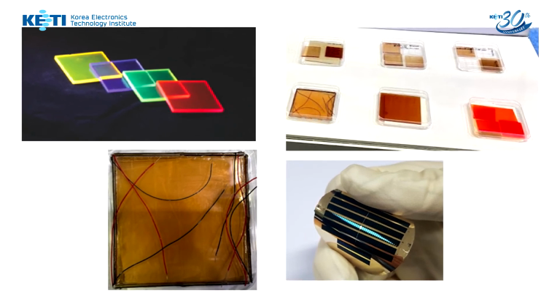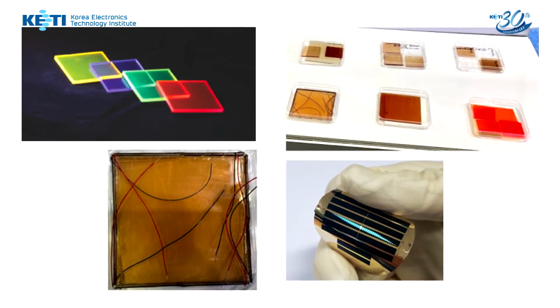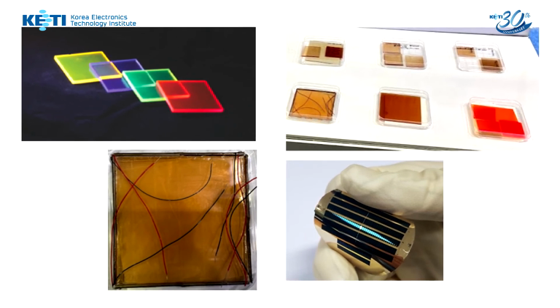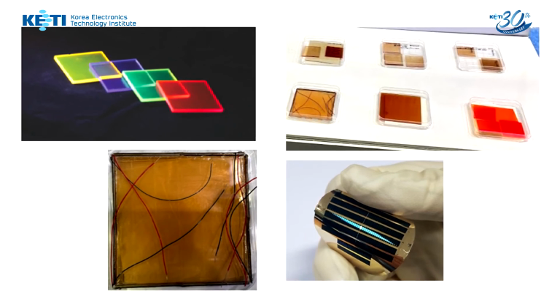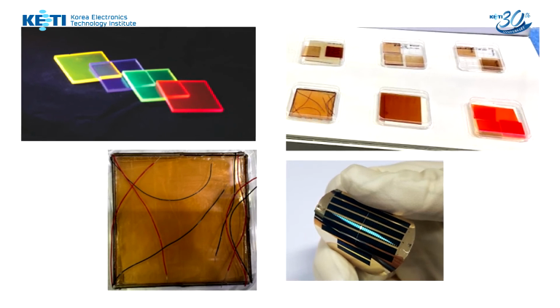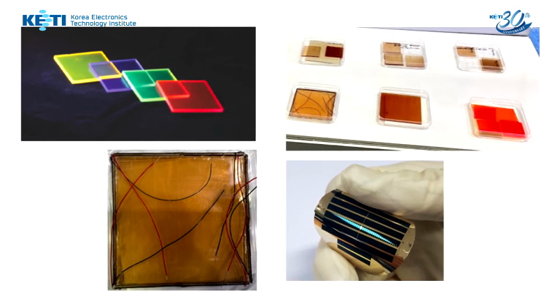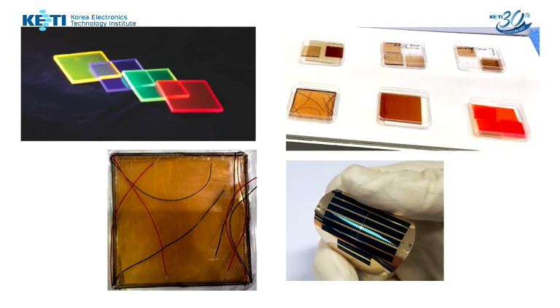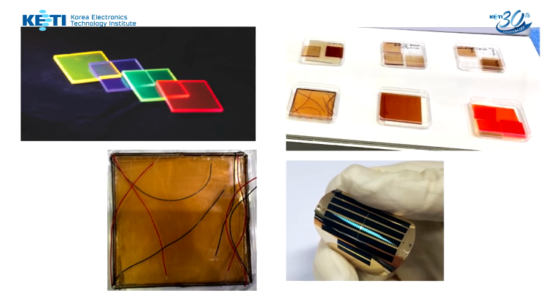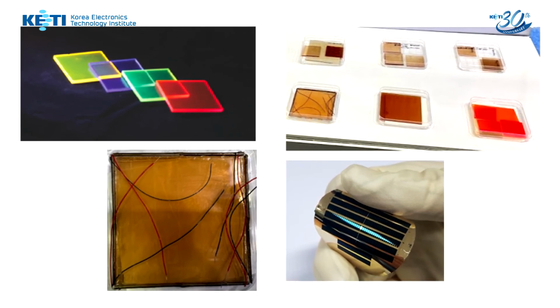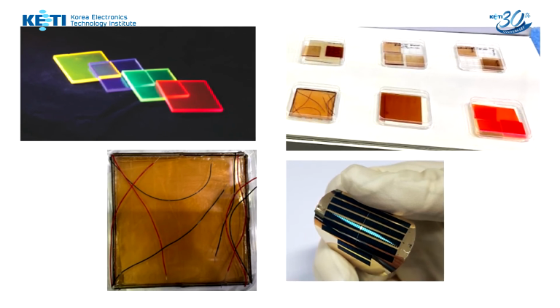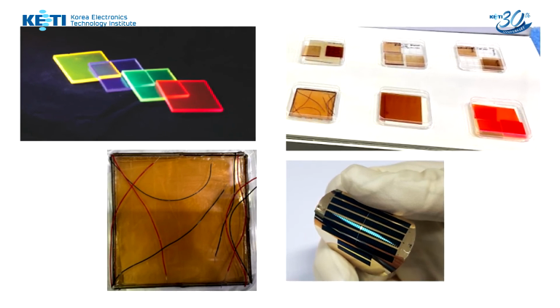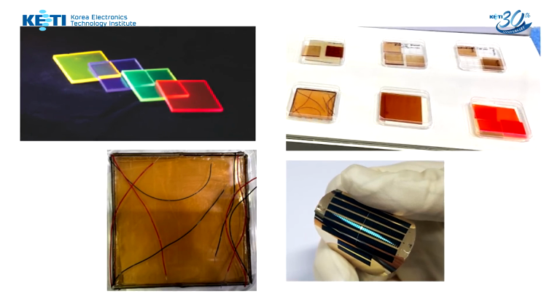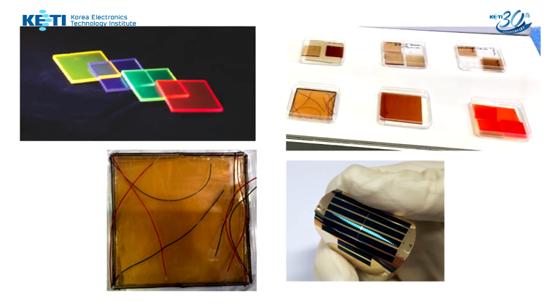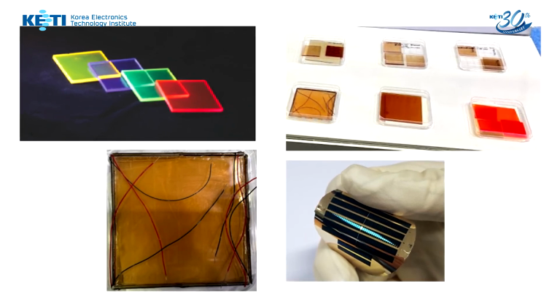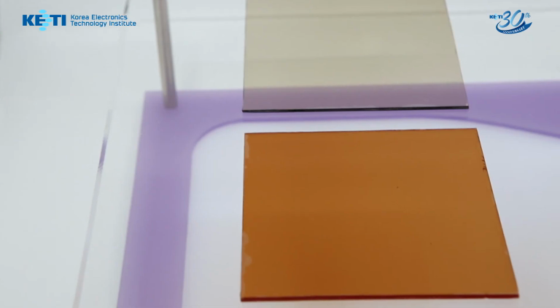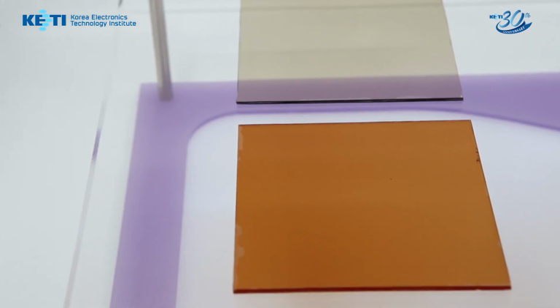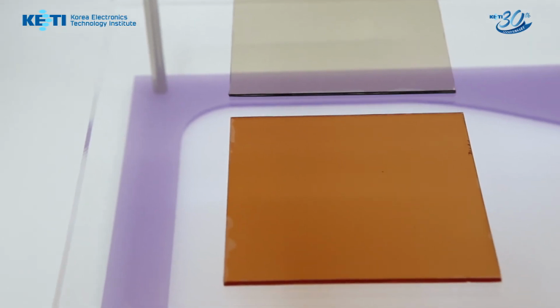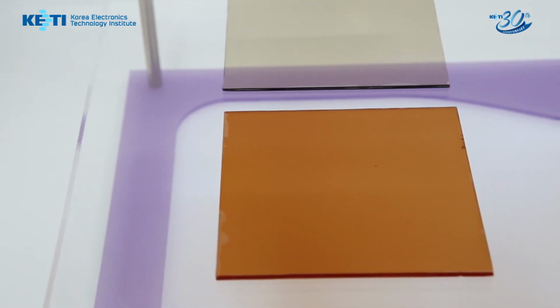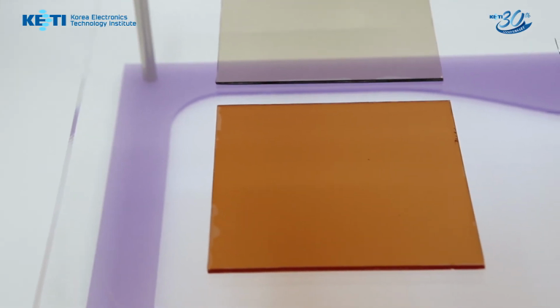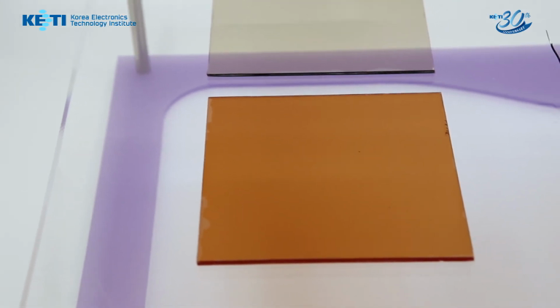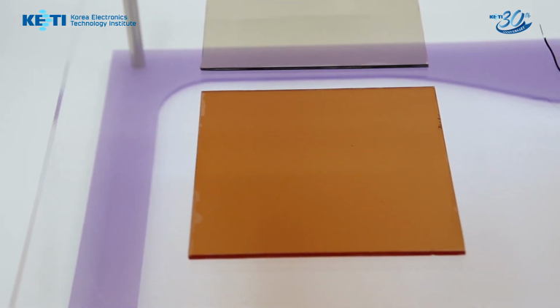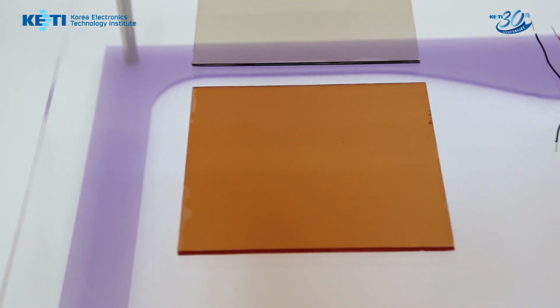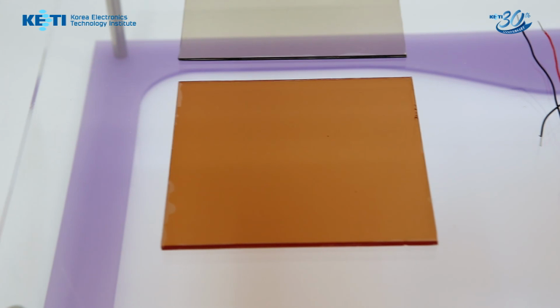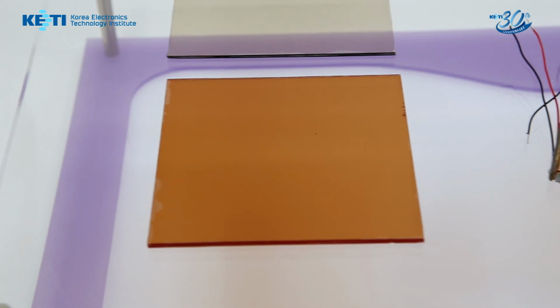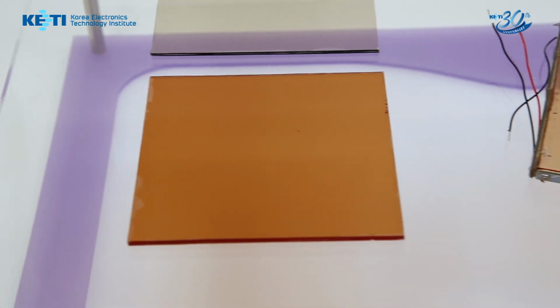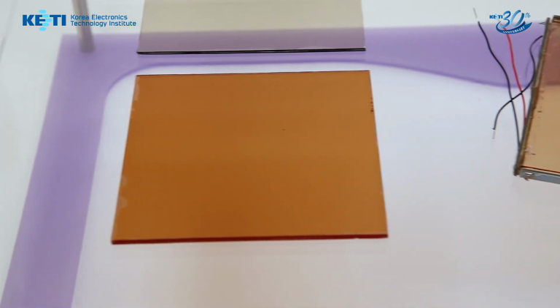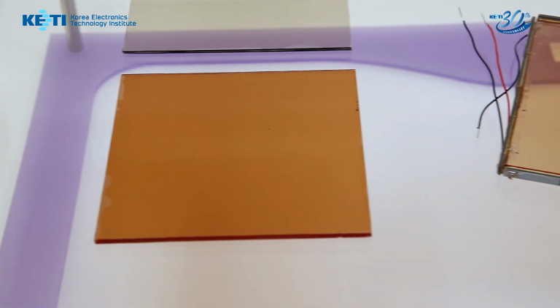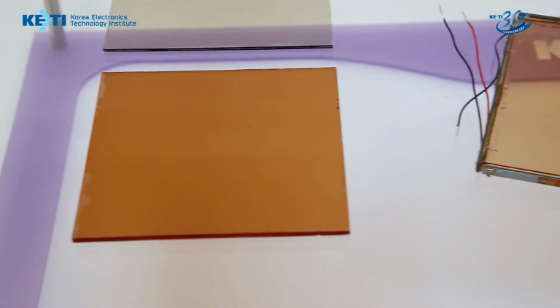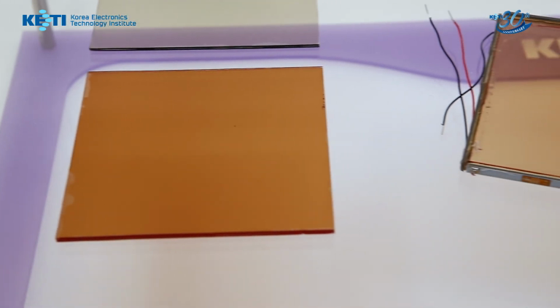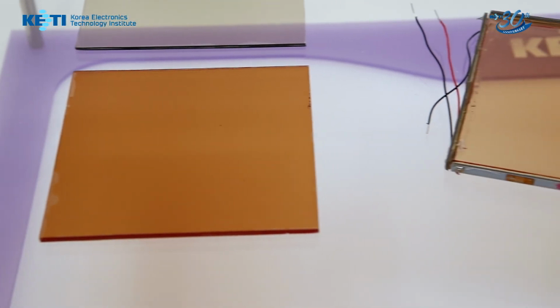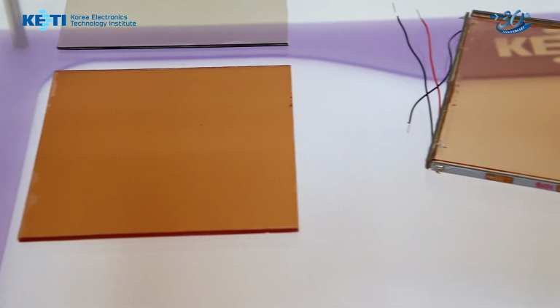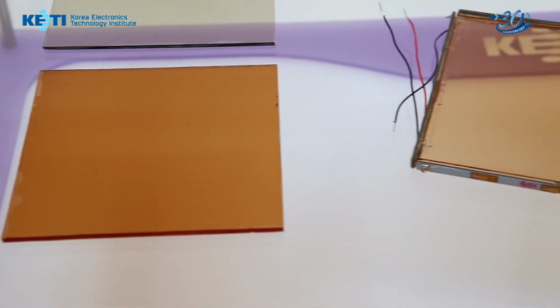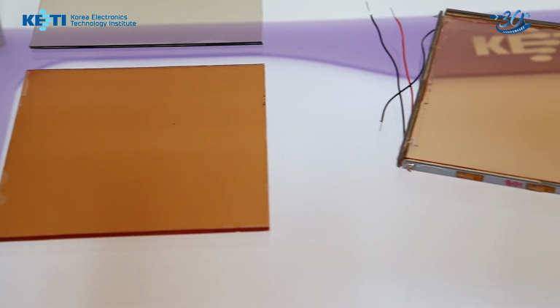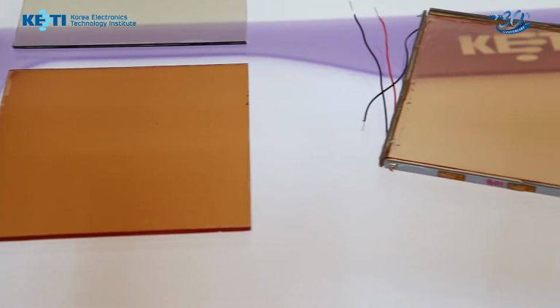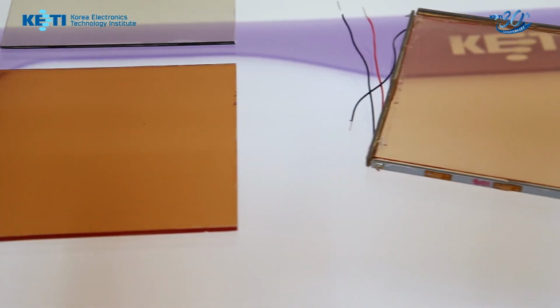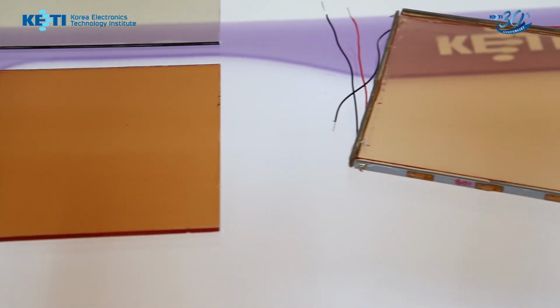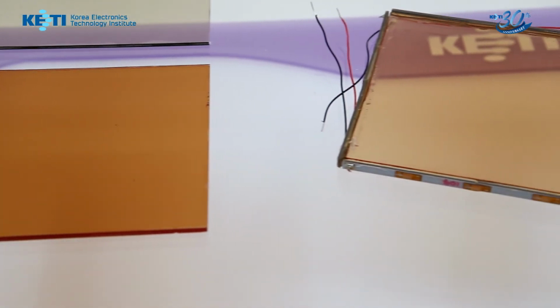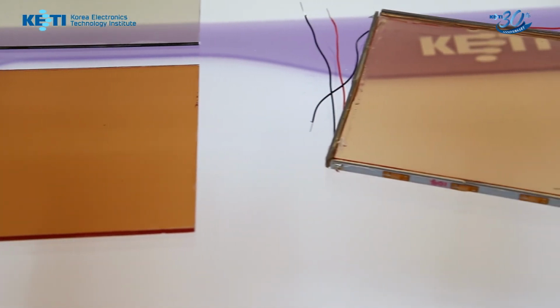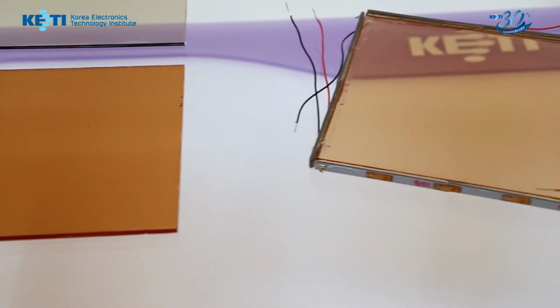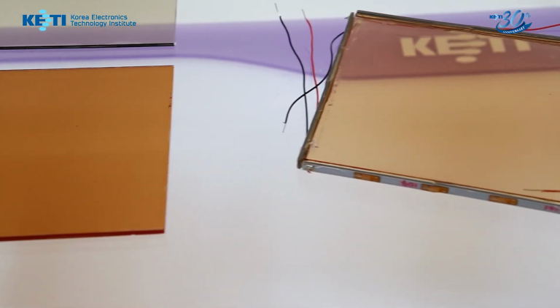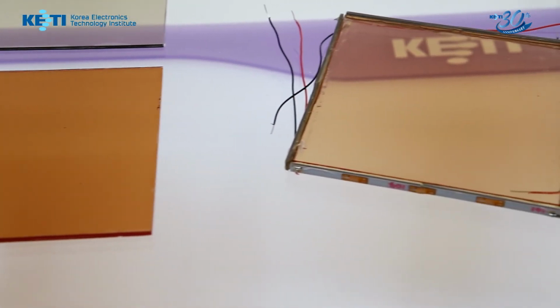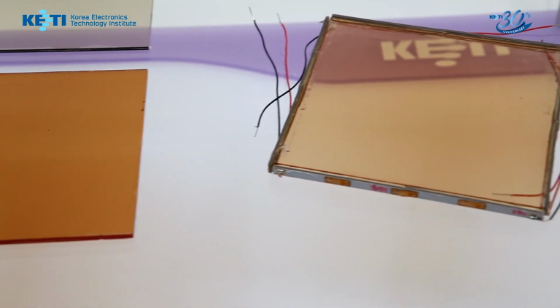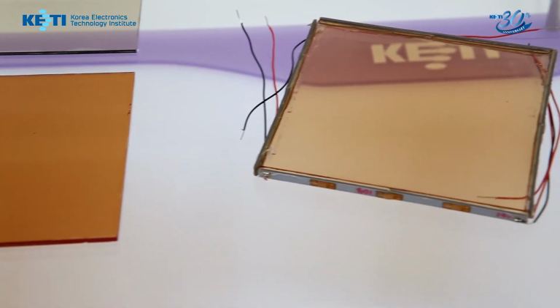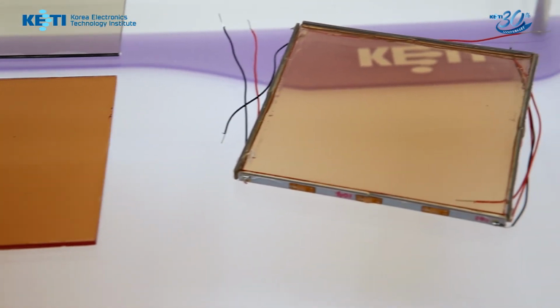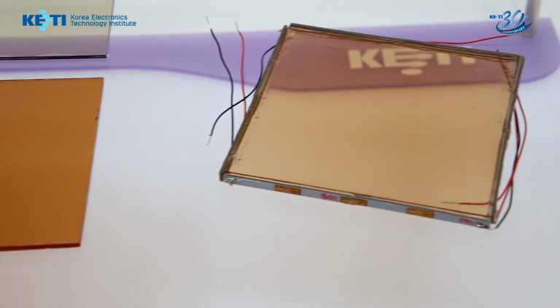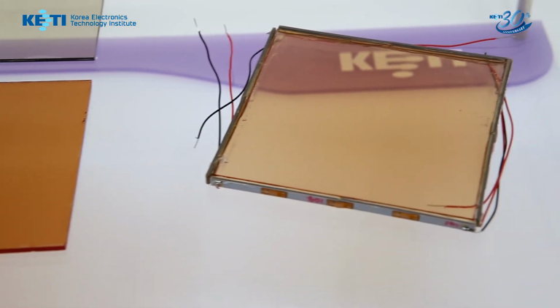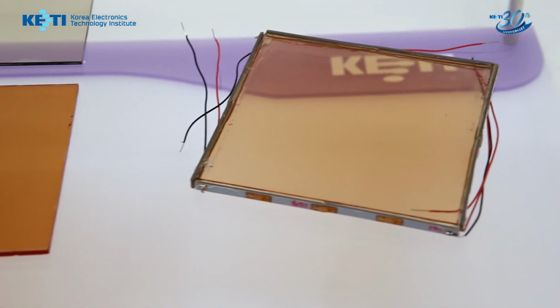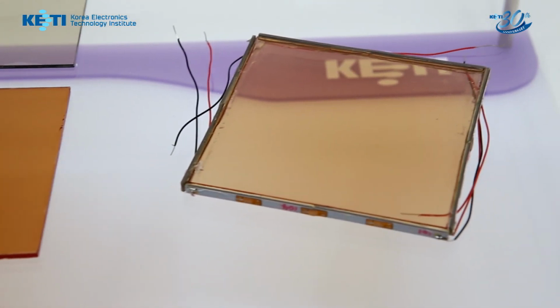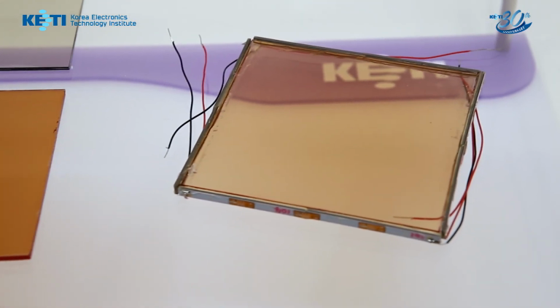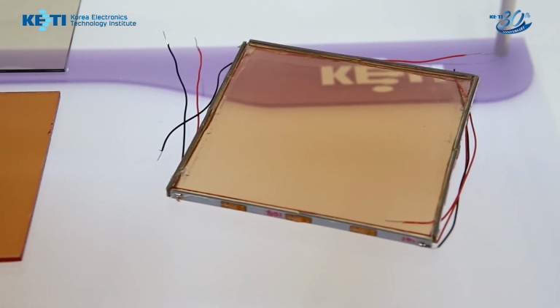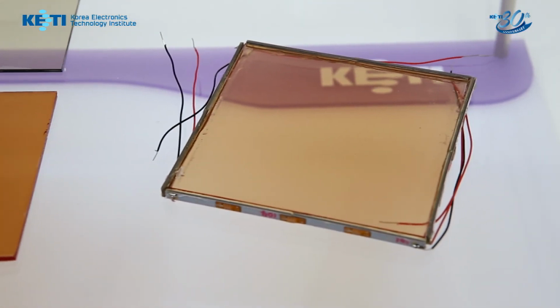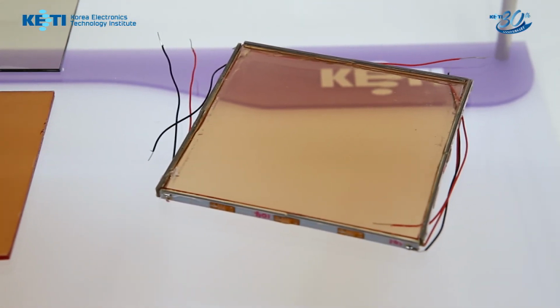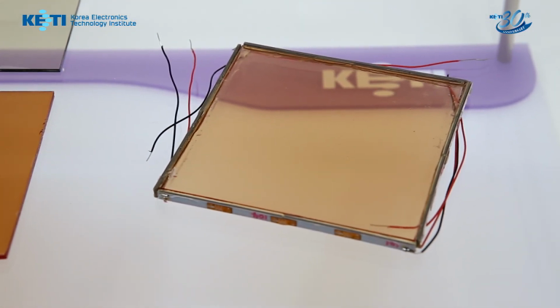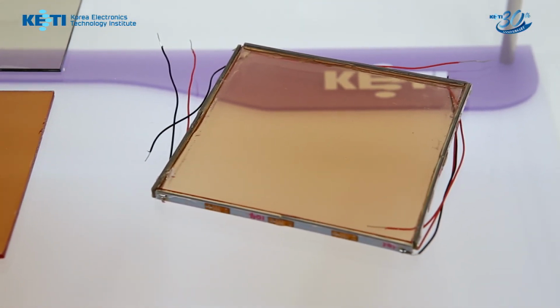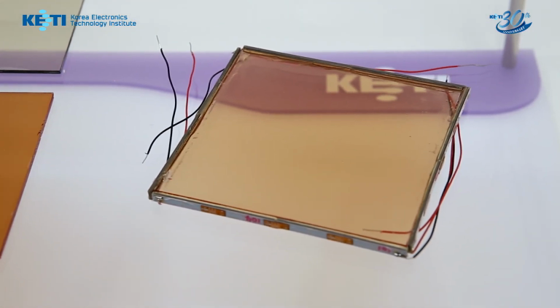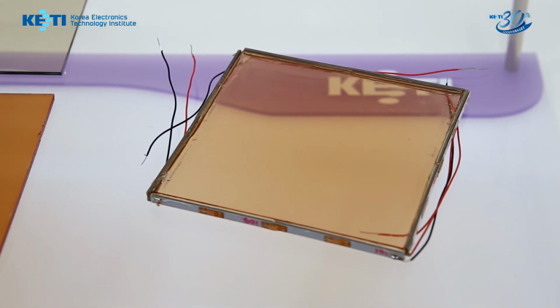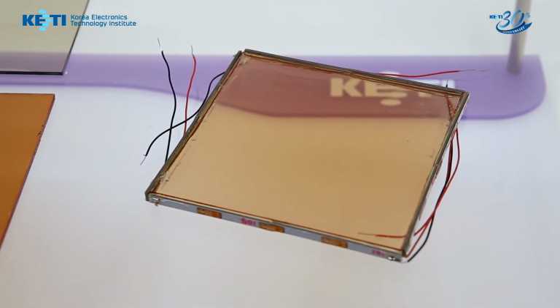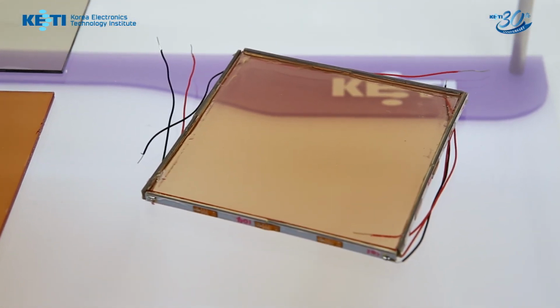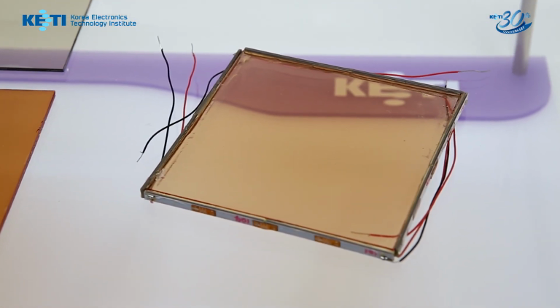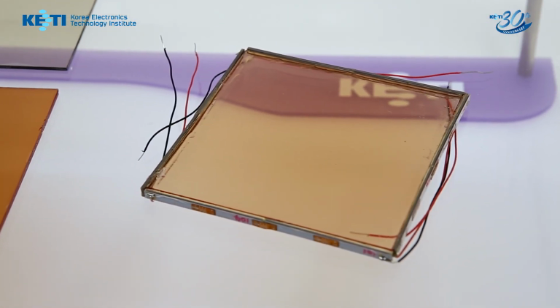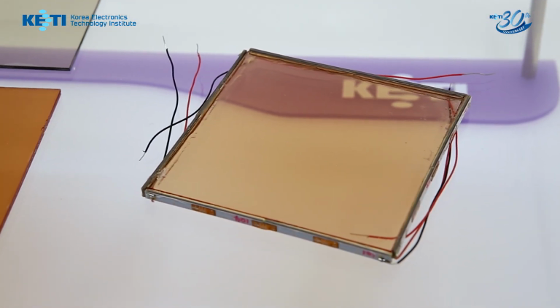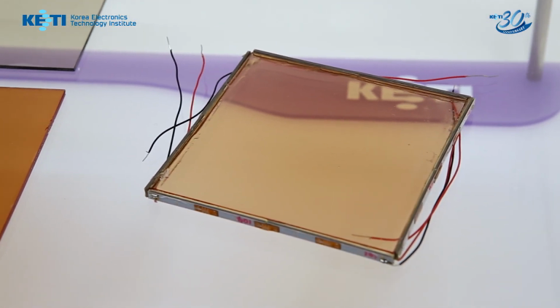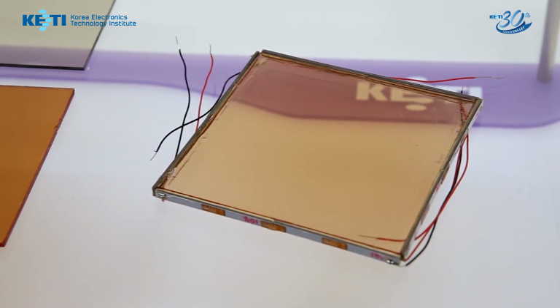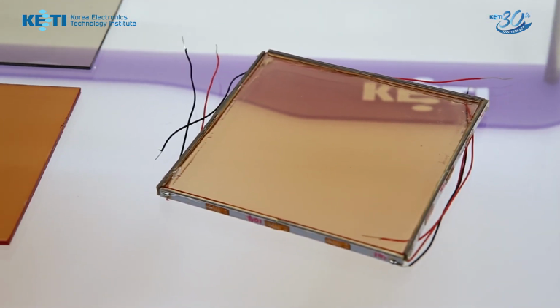If we attach thin and narrow solar cells to the edge of this transparent slab, we can make transparent and energy-producing windows.